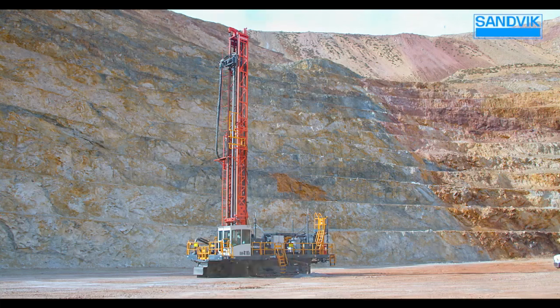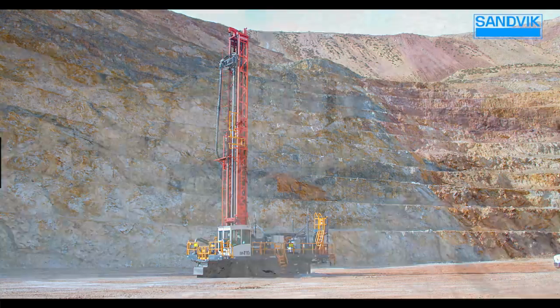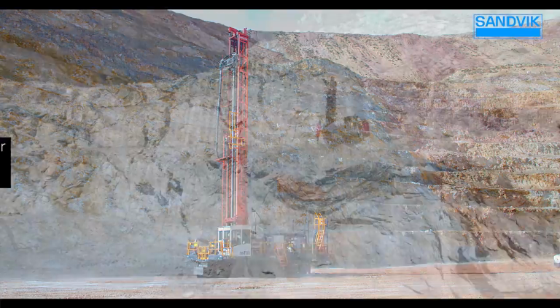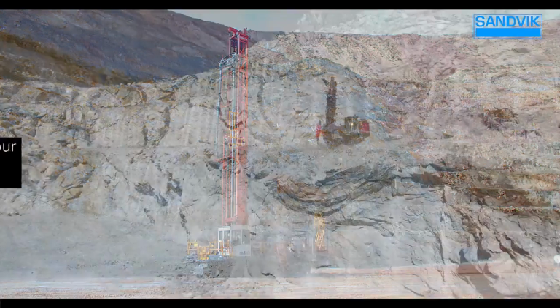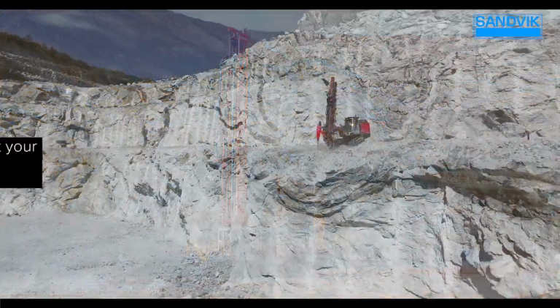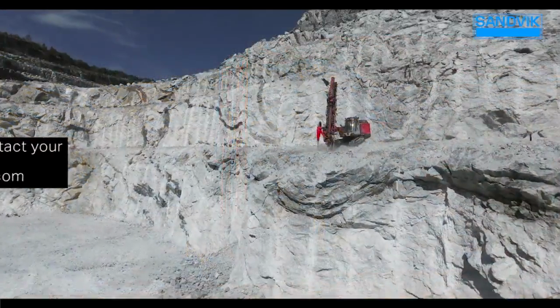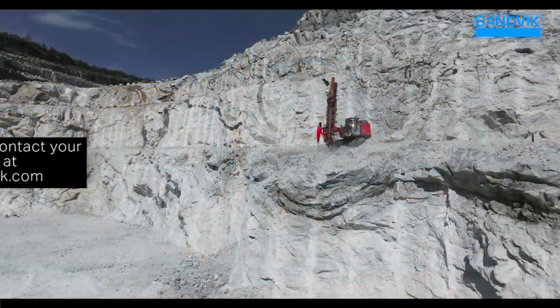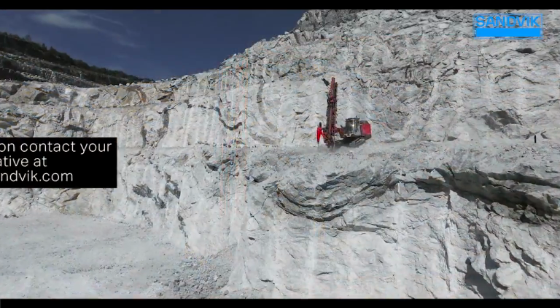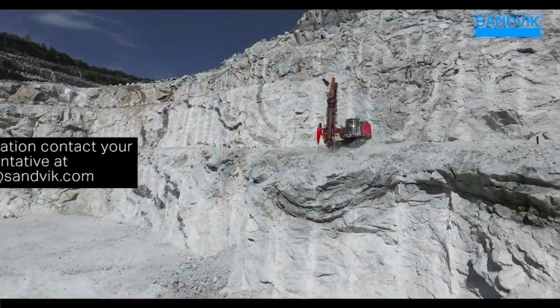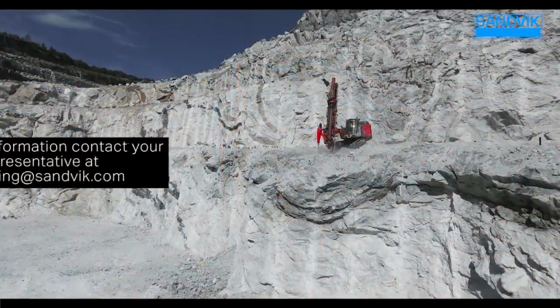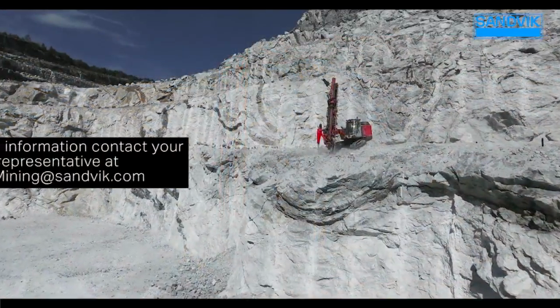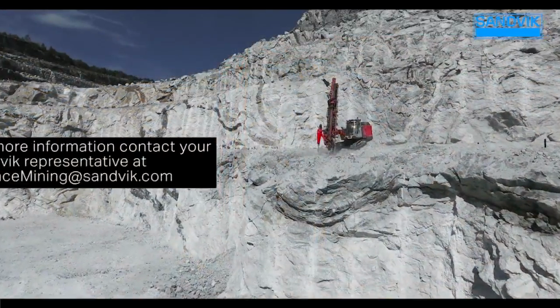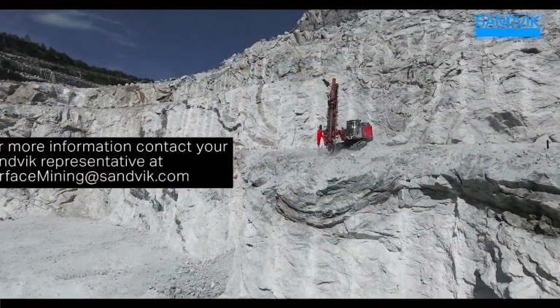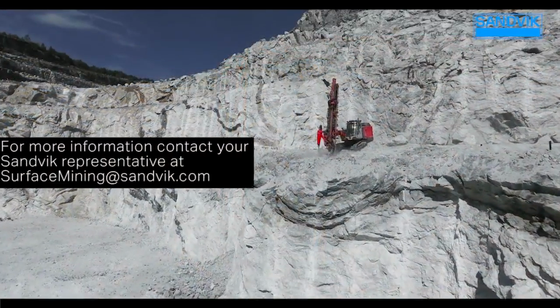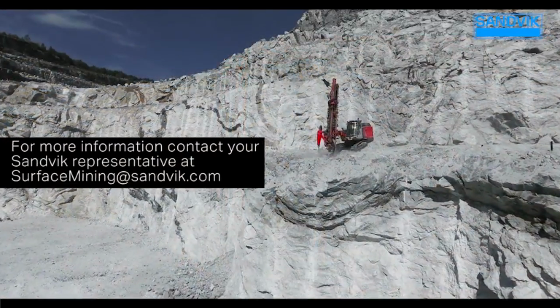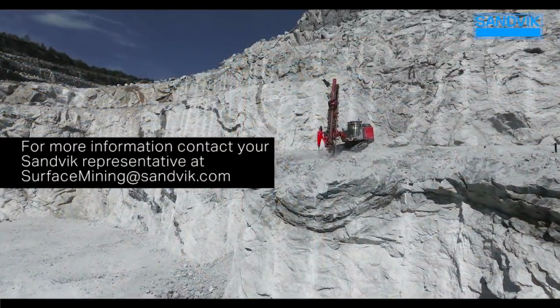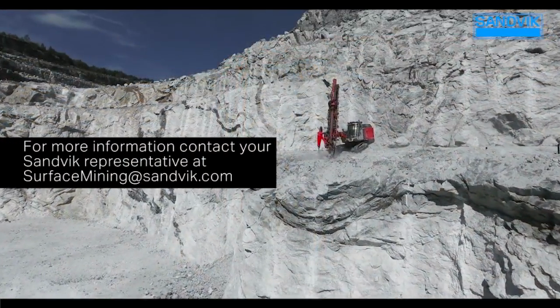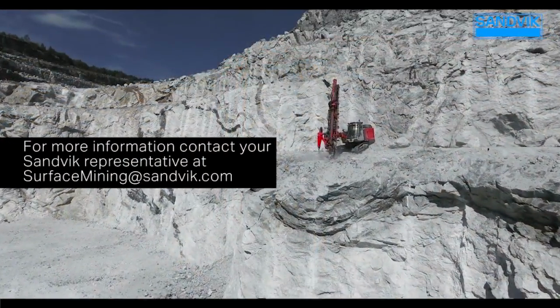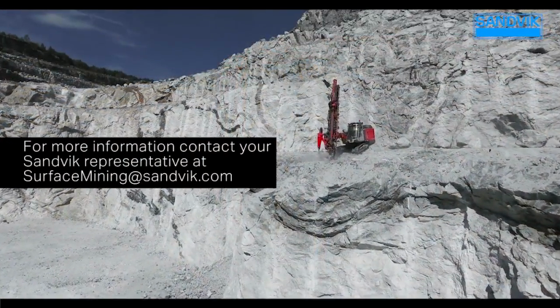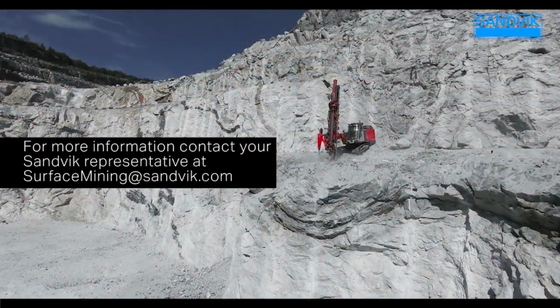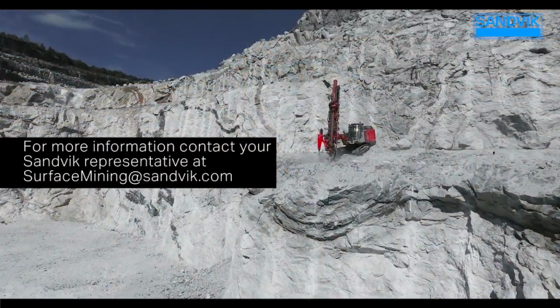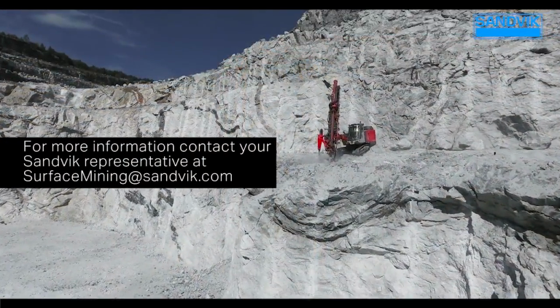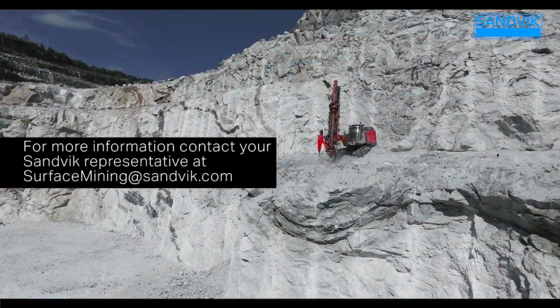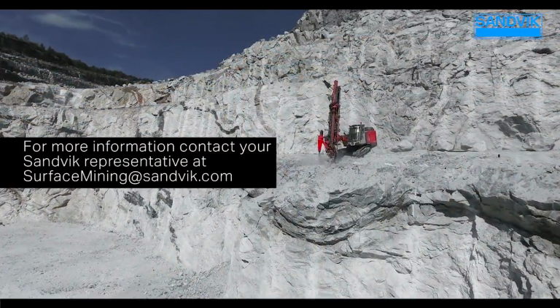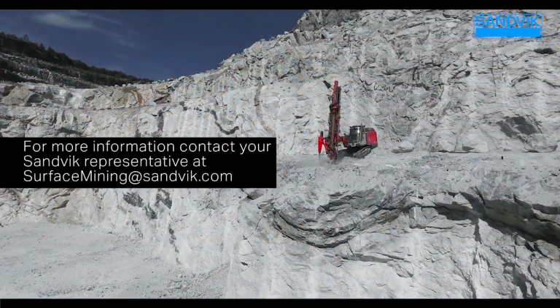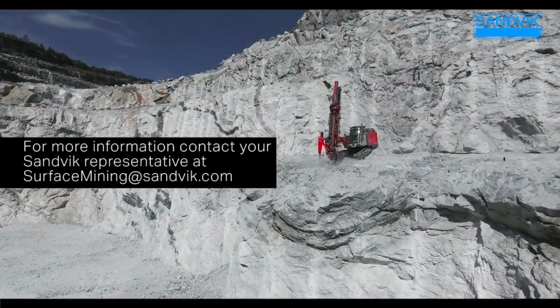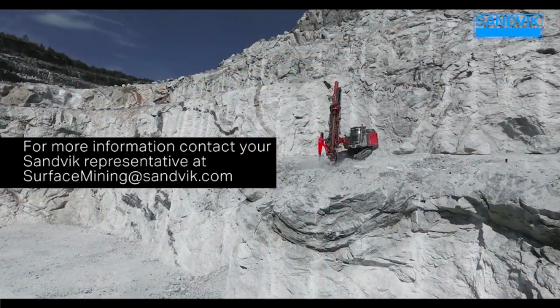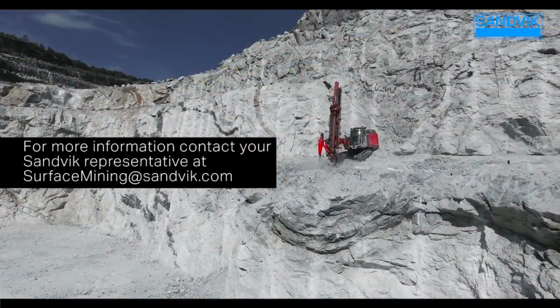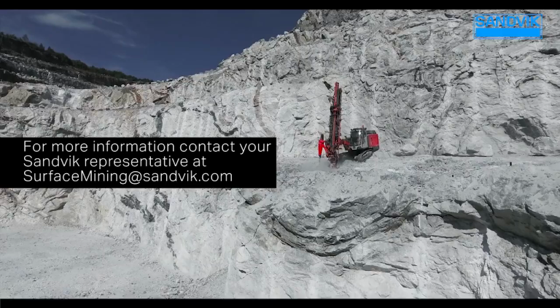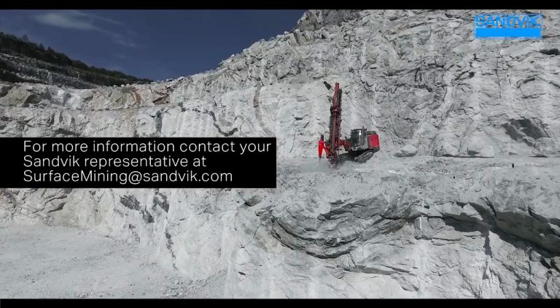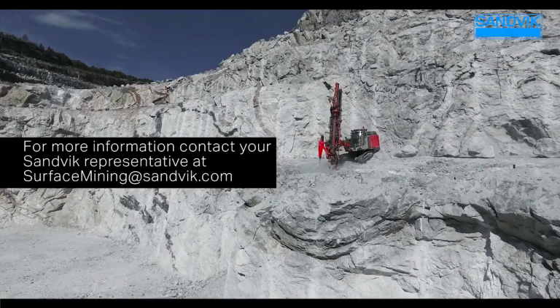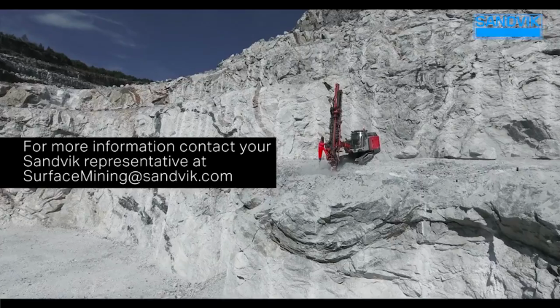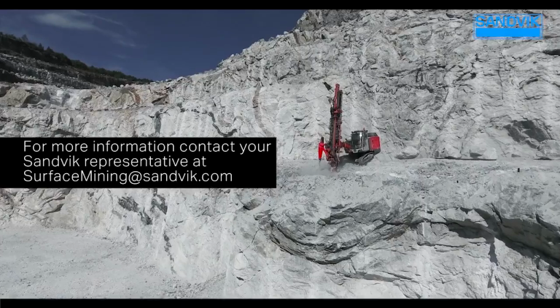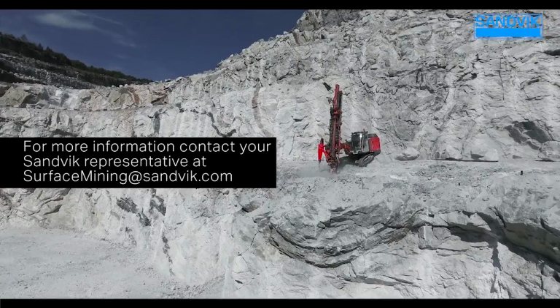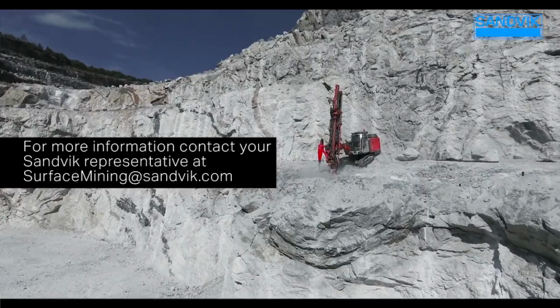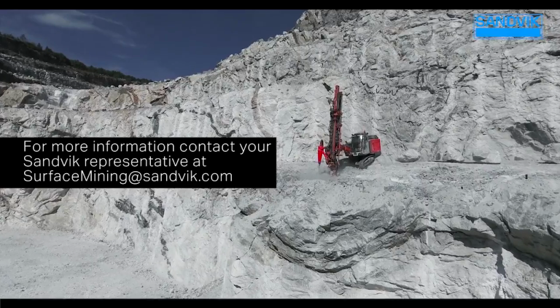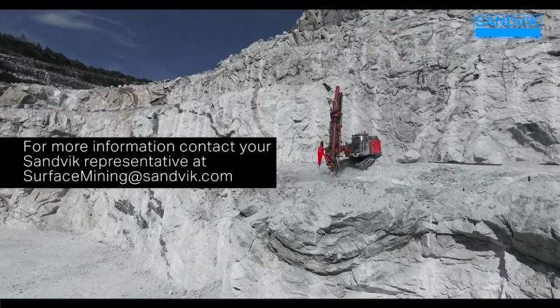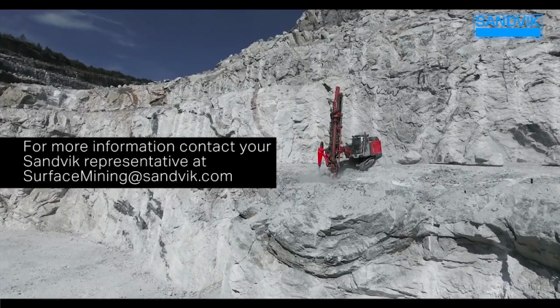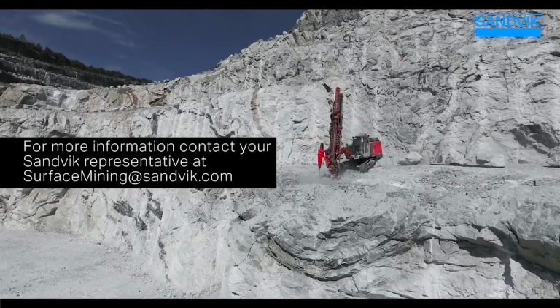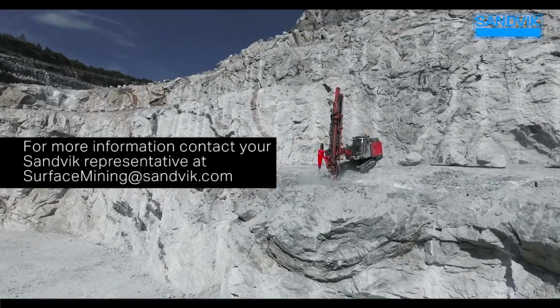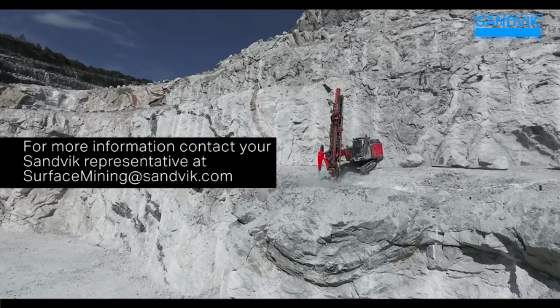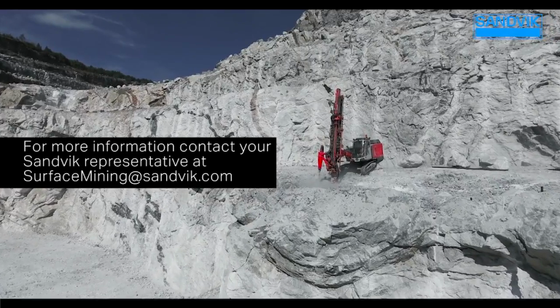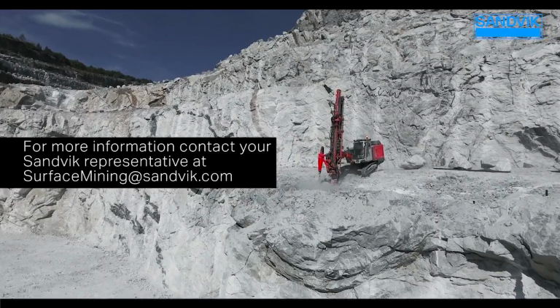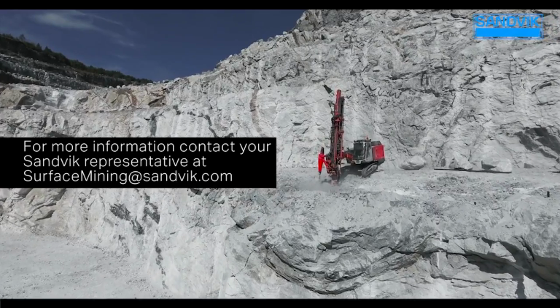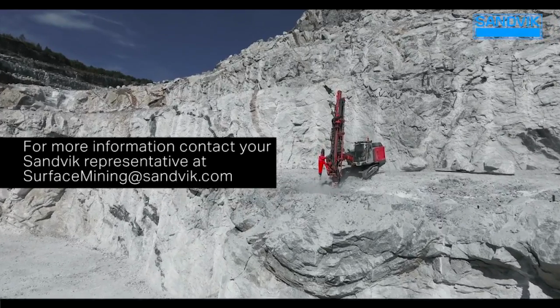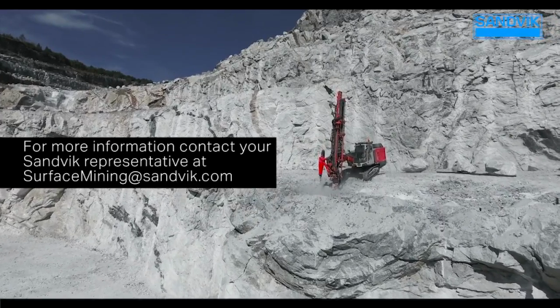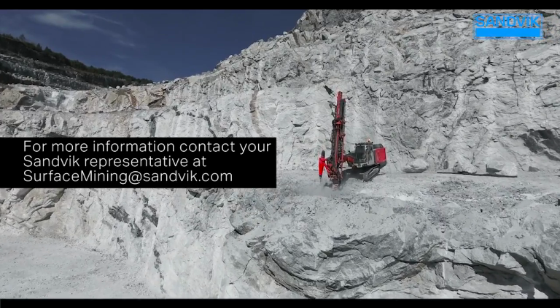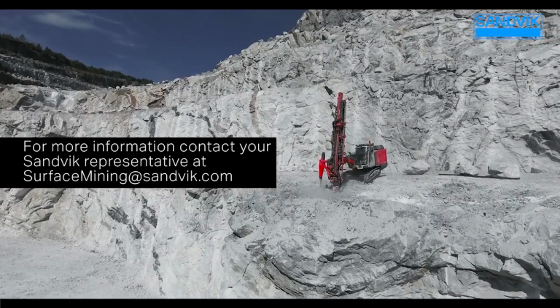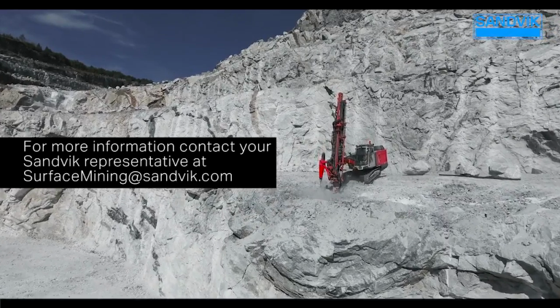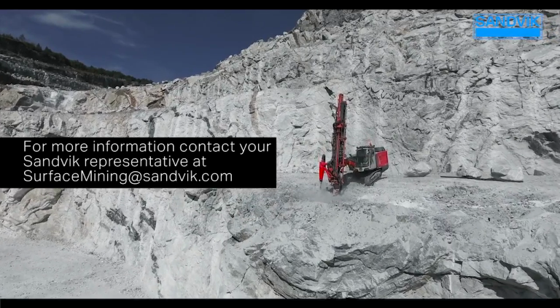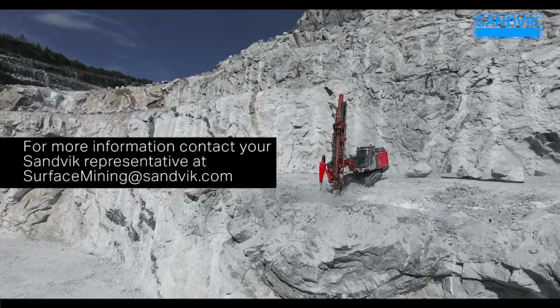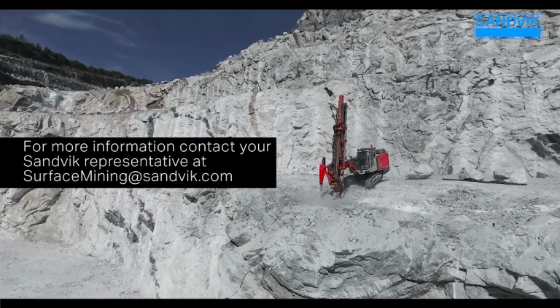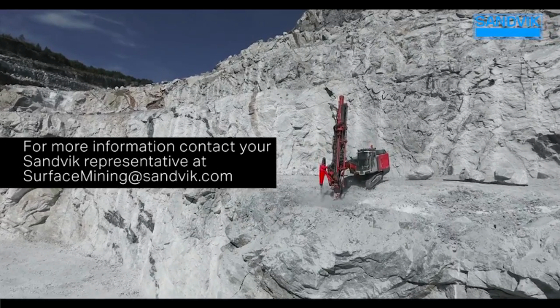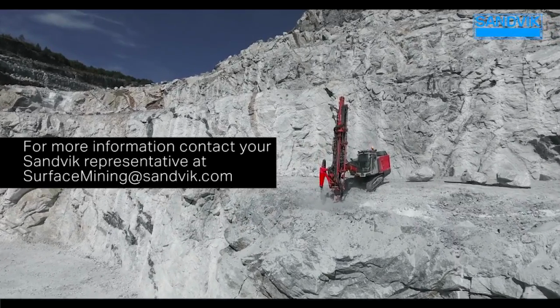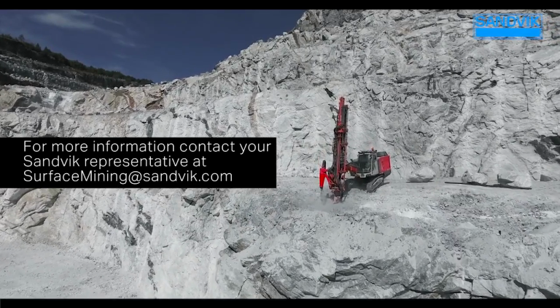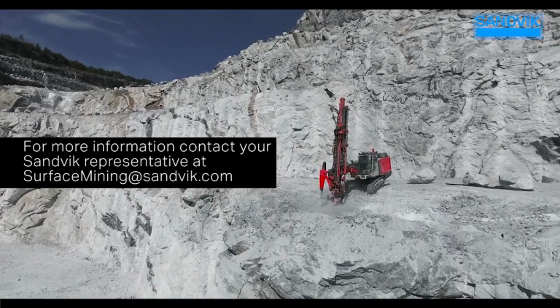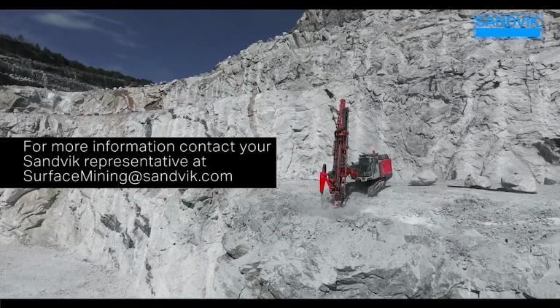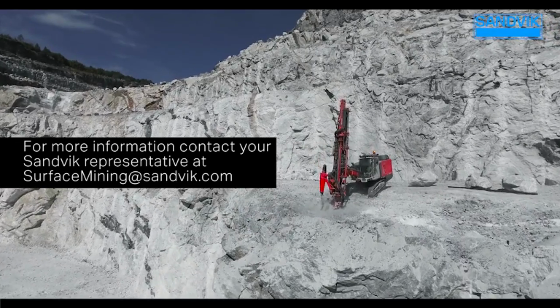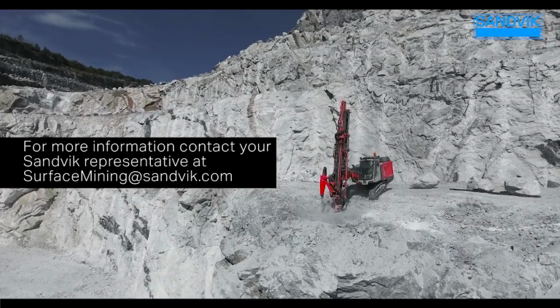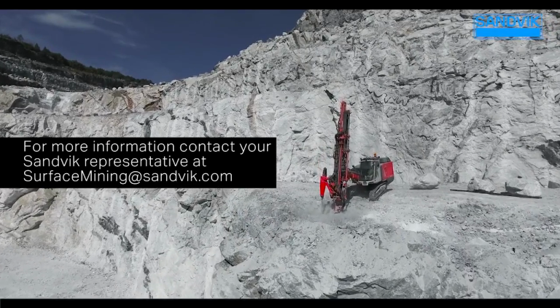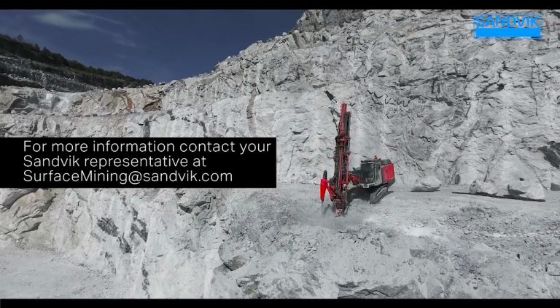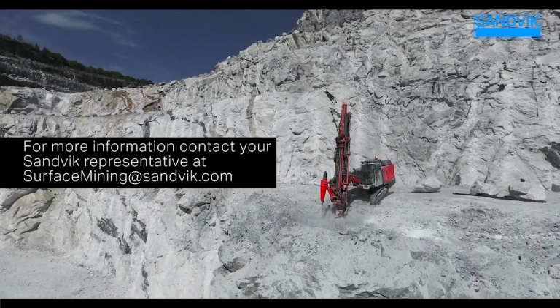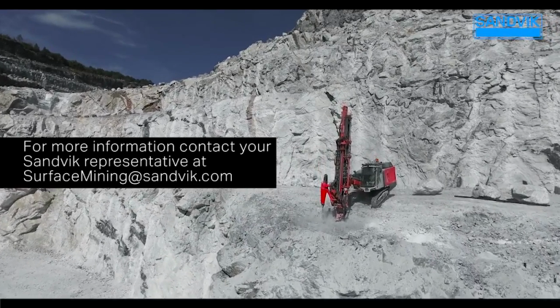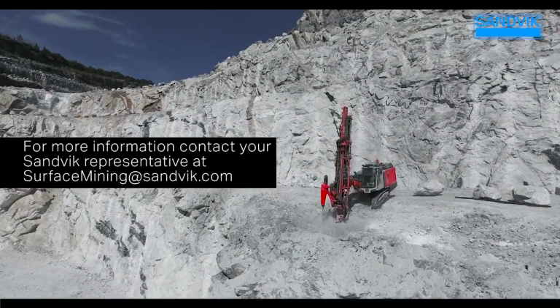For more information, contact your Sandvik representative at surfaceminingatsandvik.com.